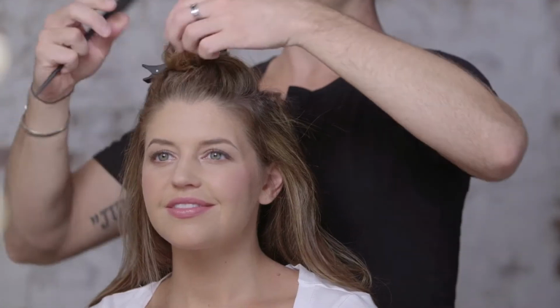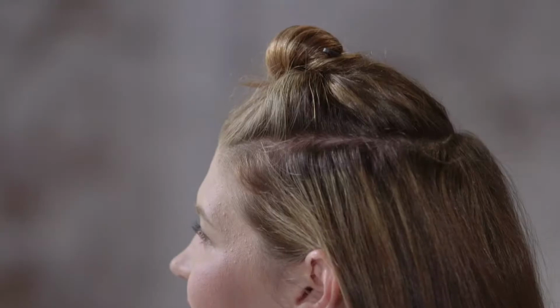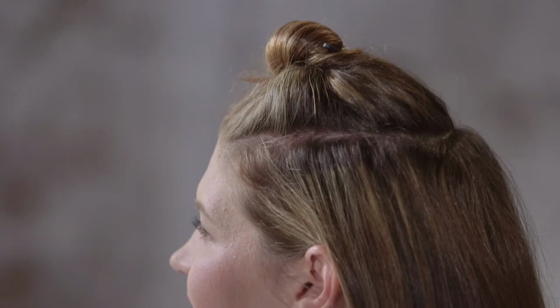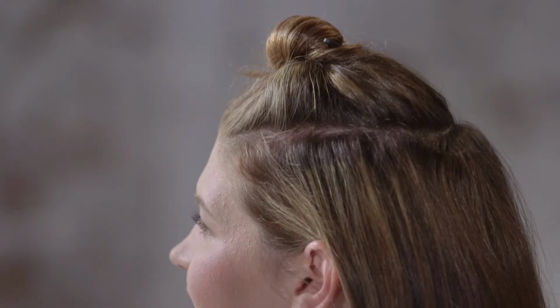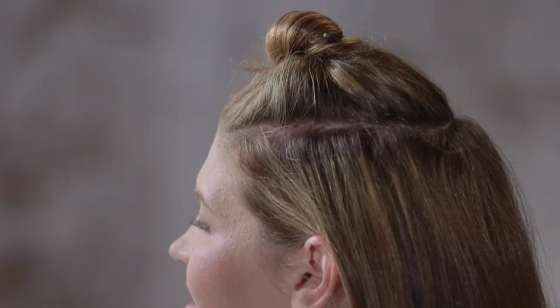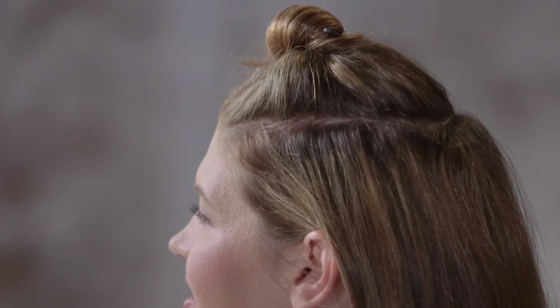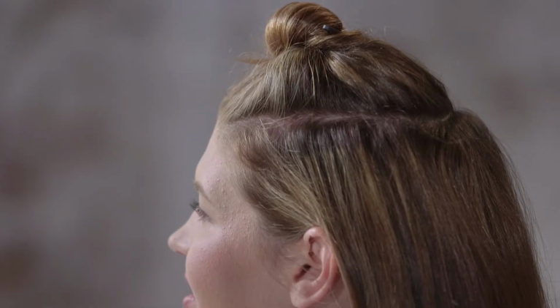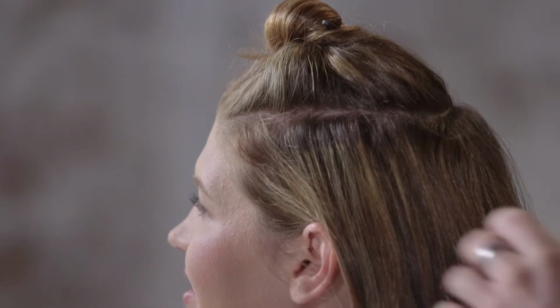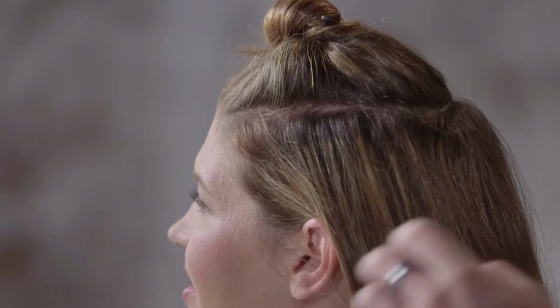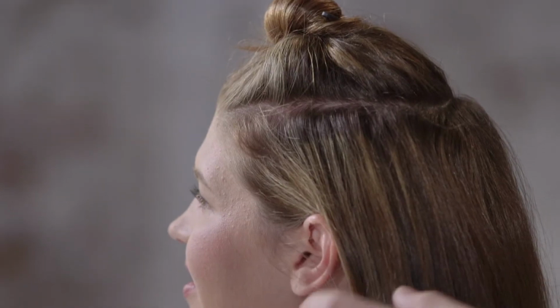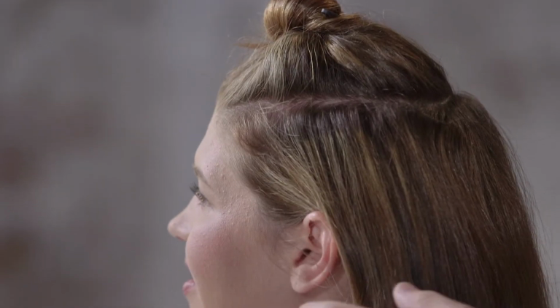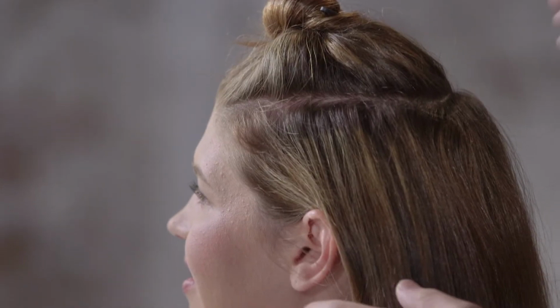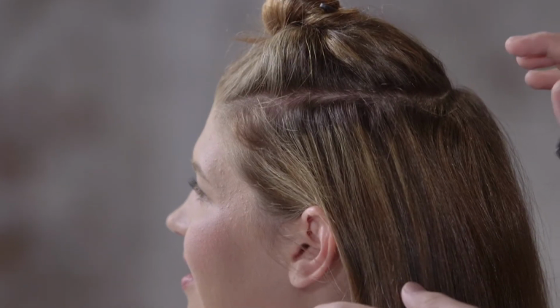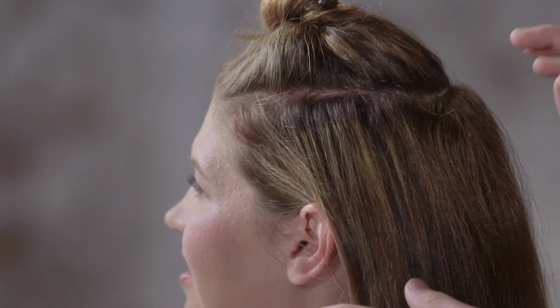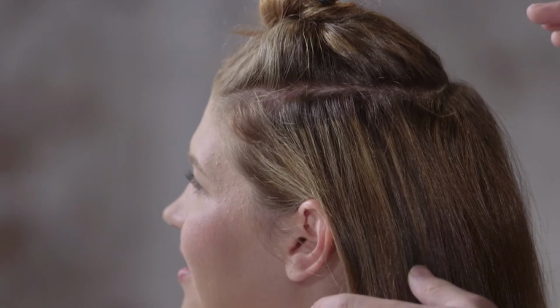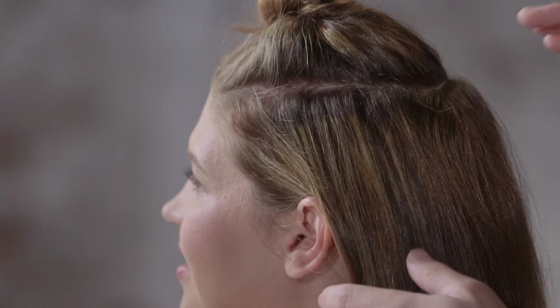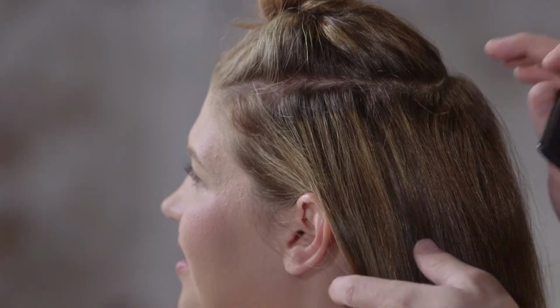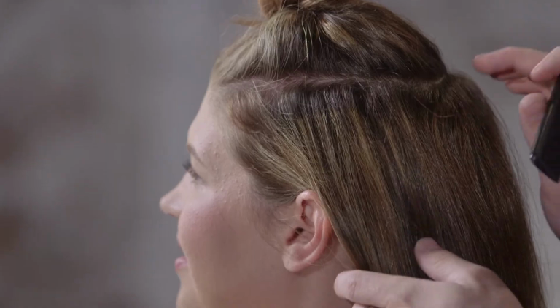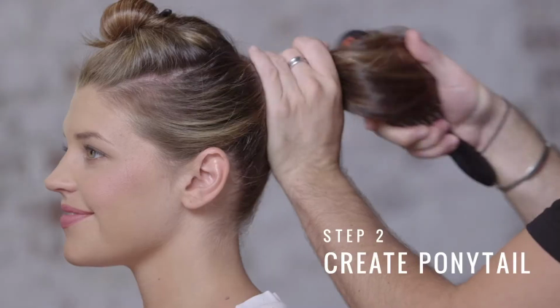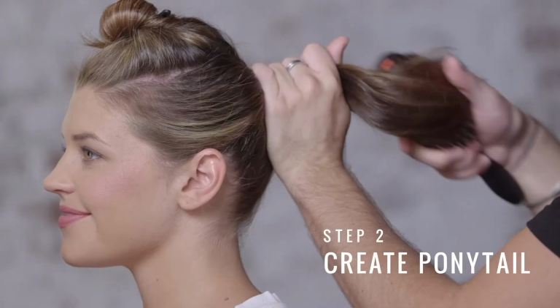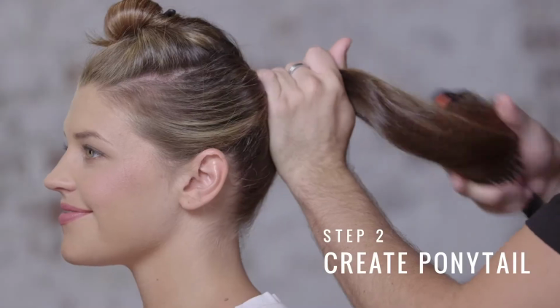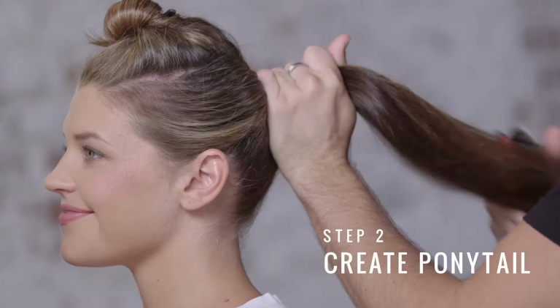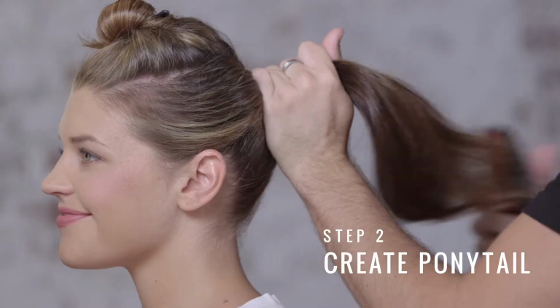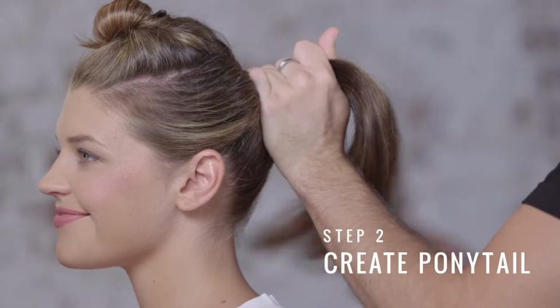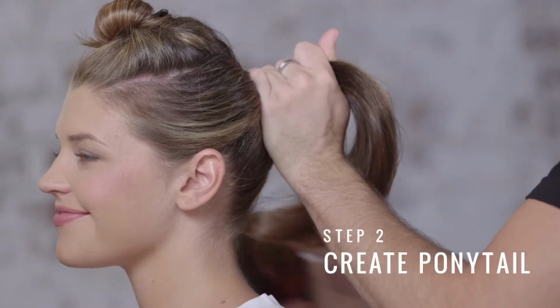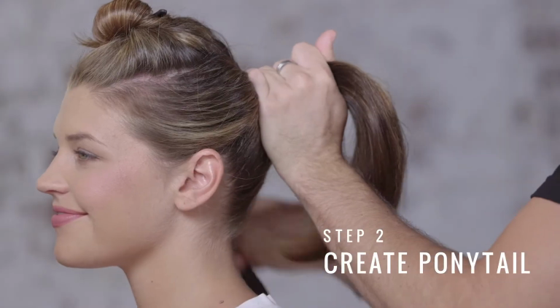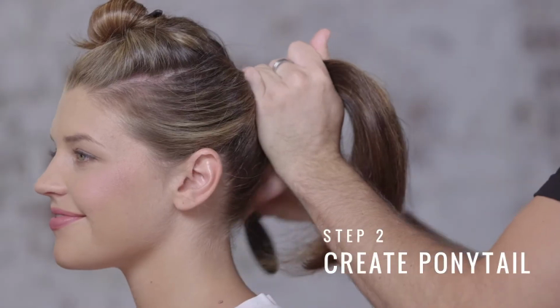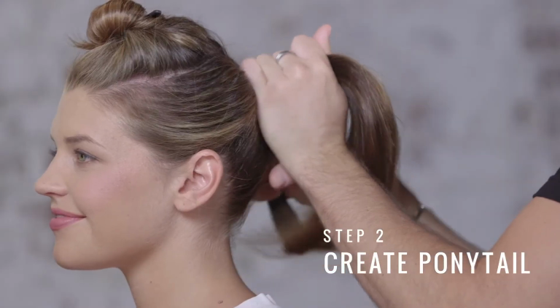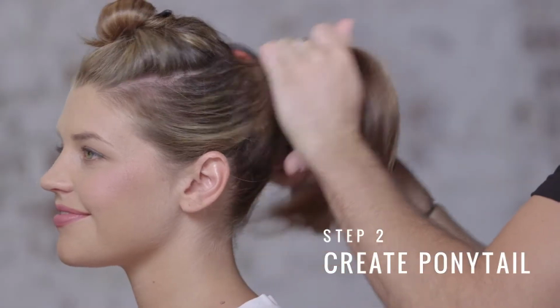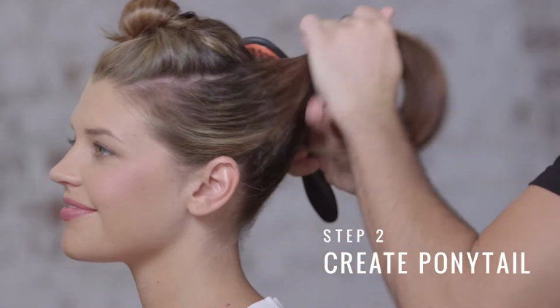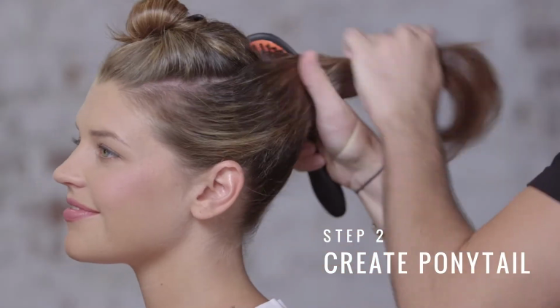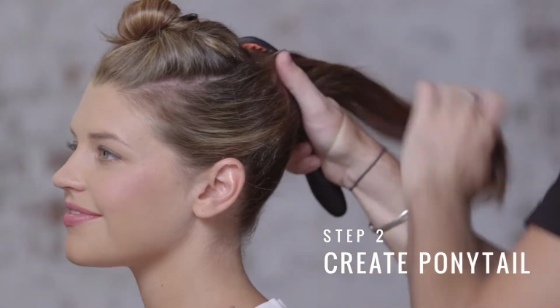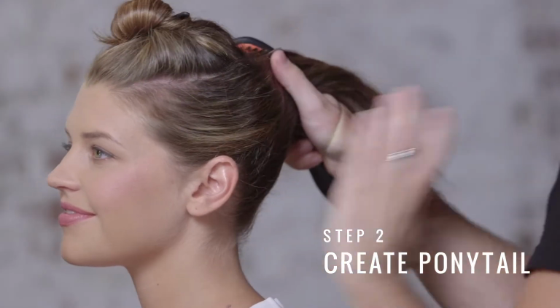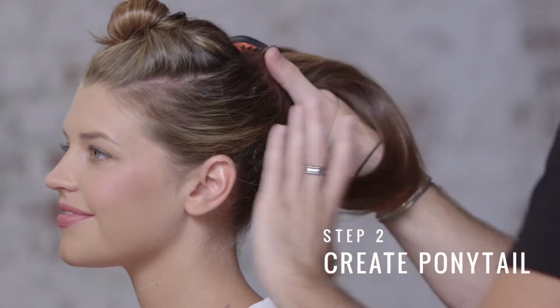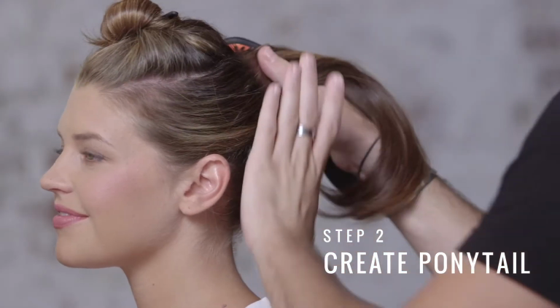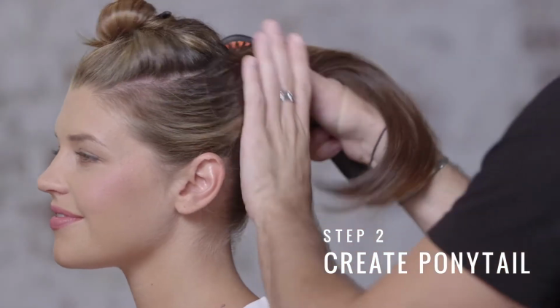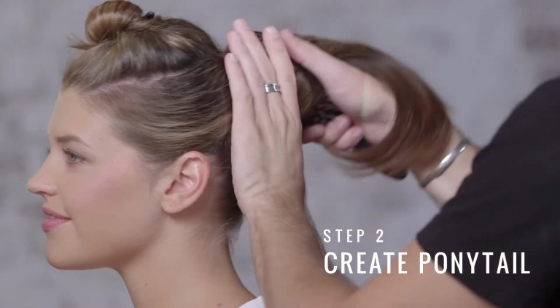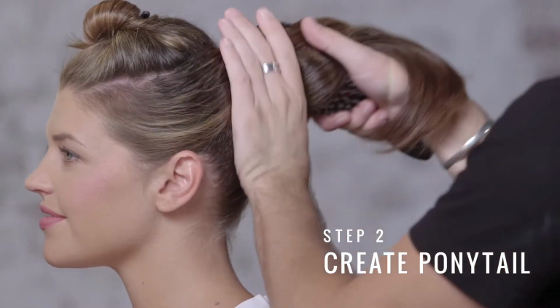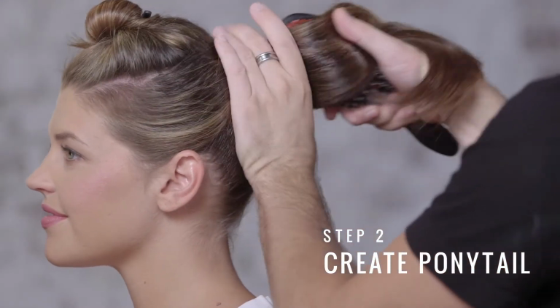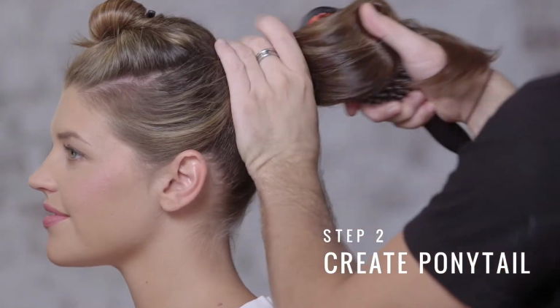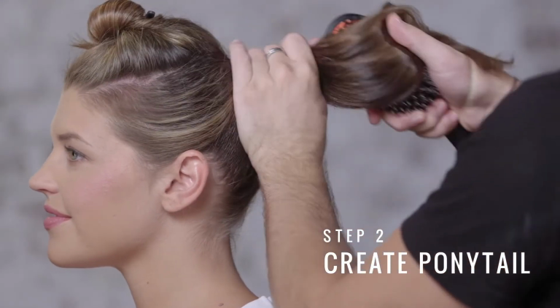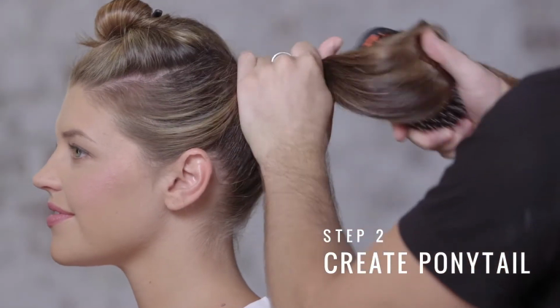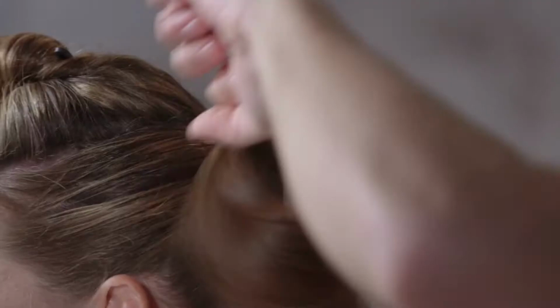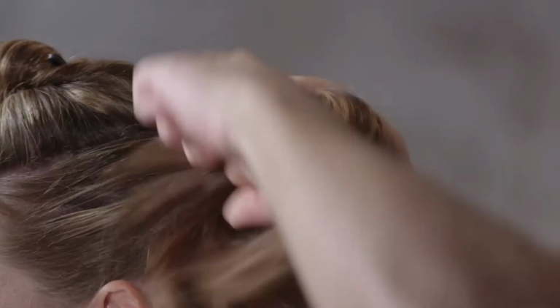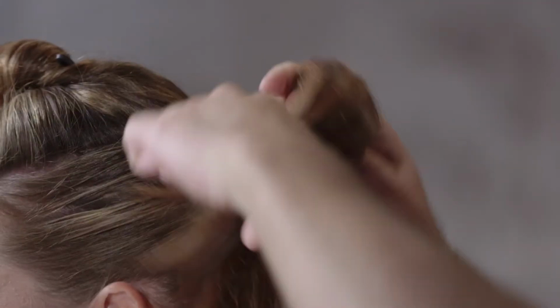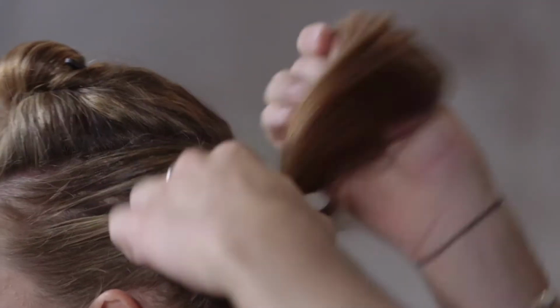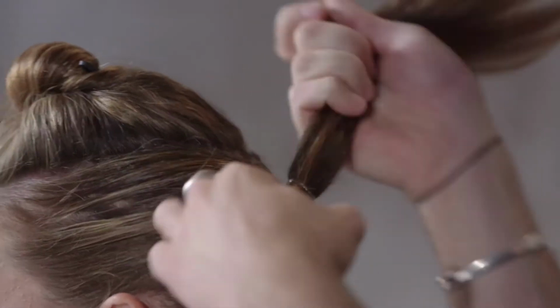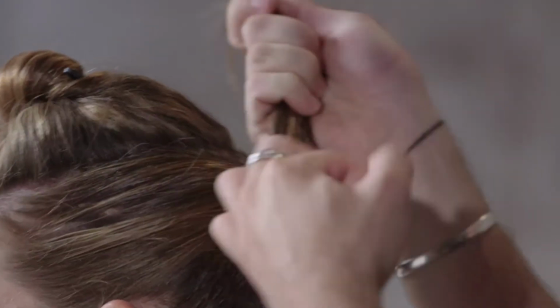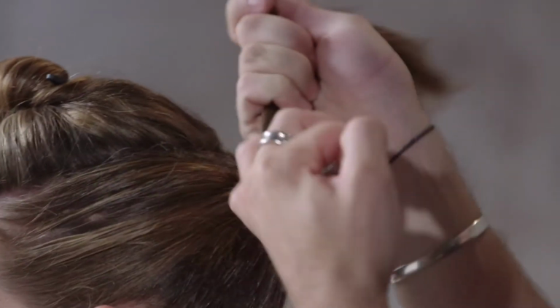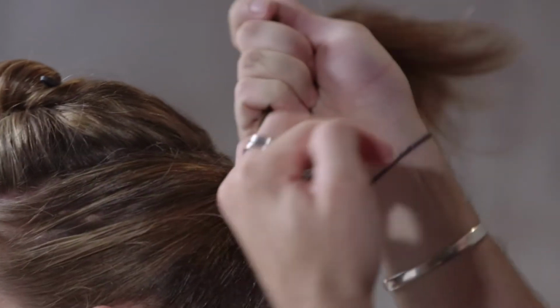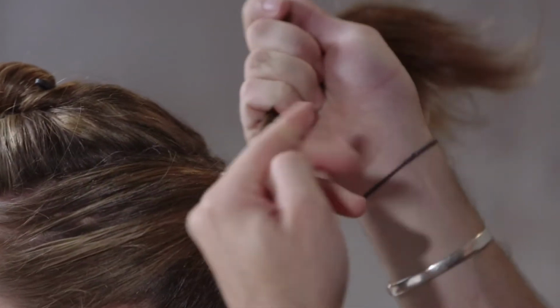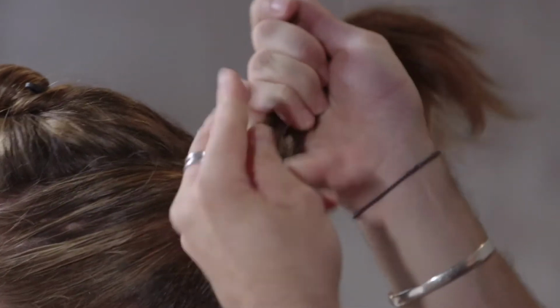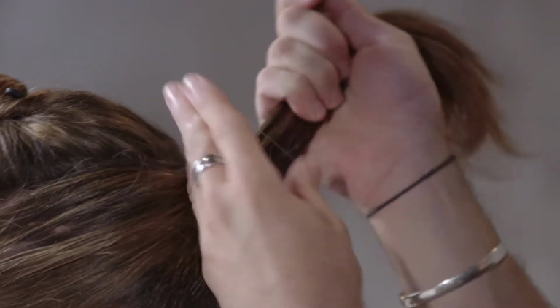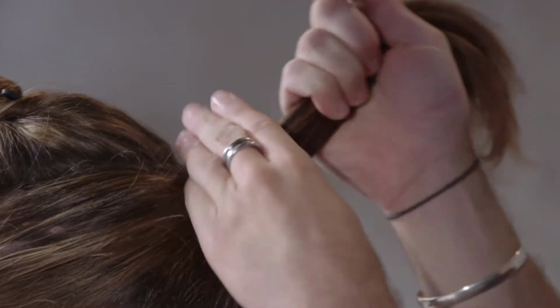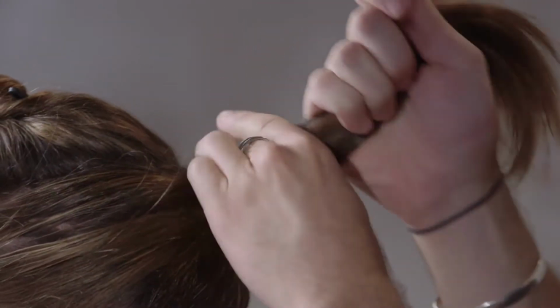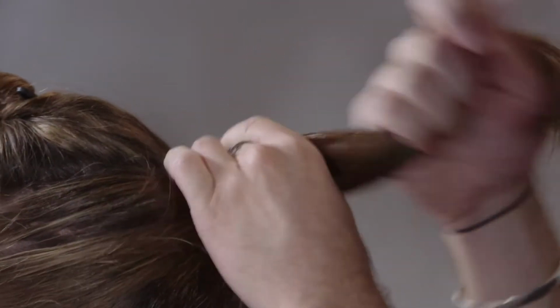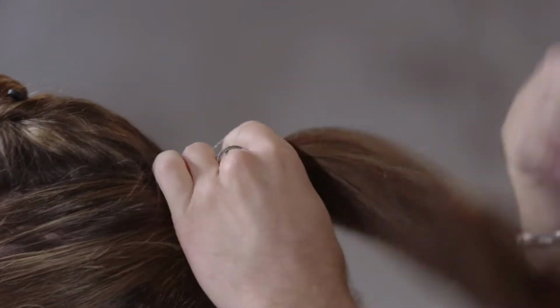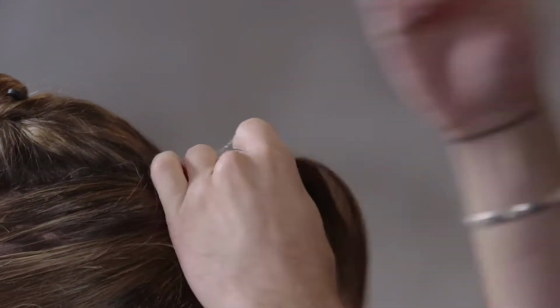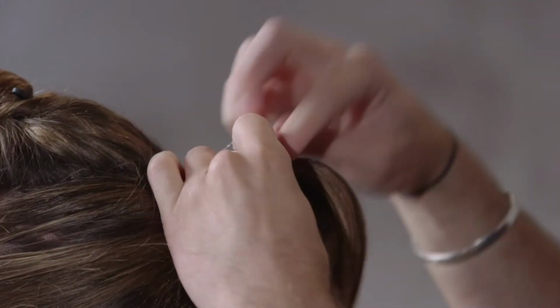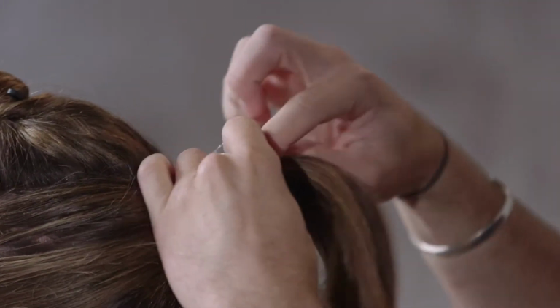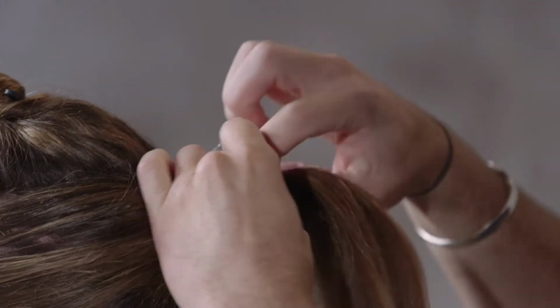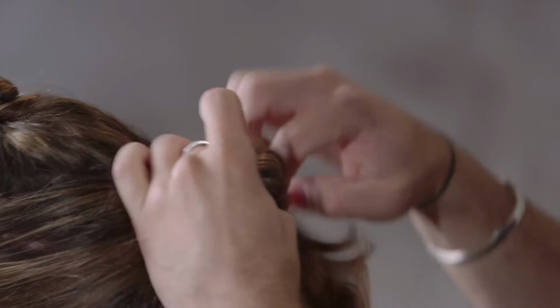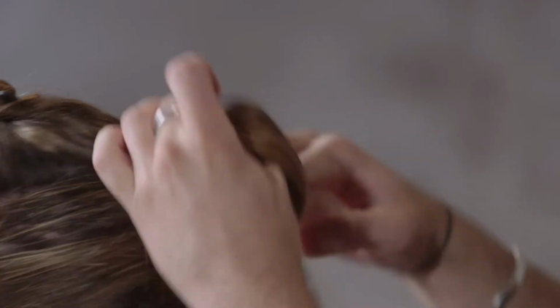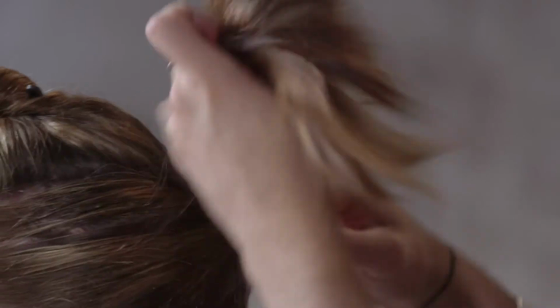Now that we have our horseshoe section in place, we're going to start by creating a ponytail on the top back part of the head with all of the remaining hair.